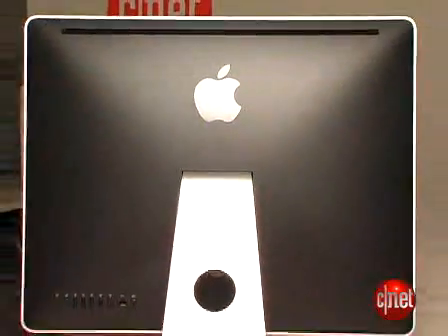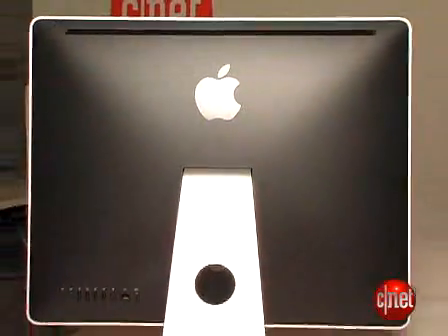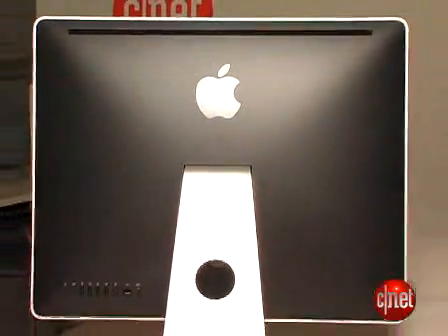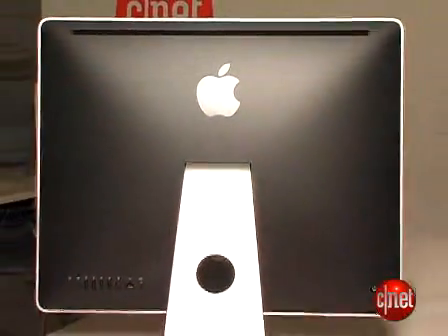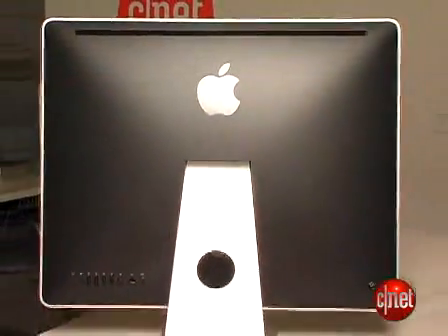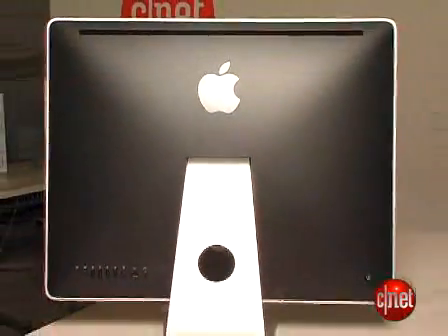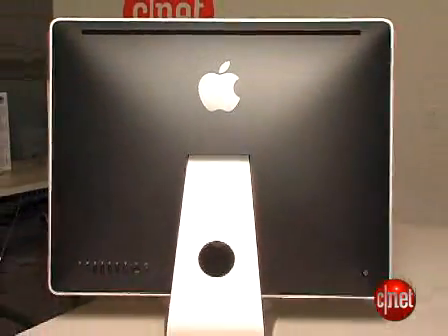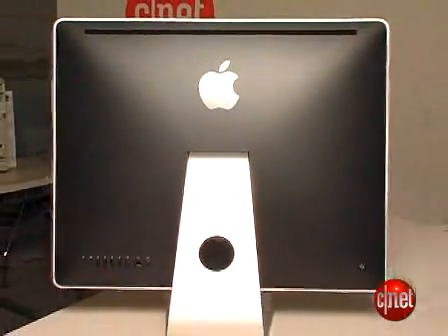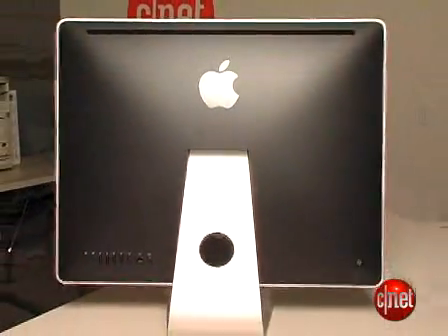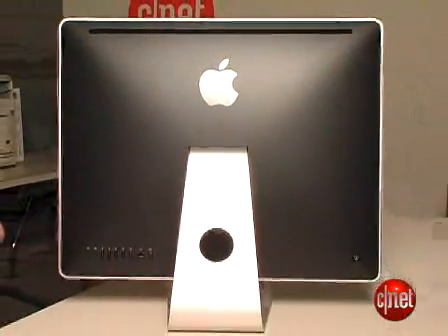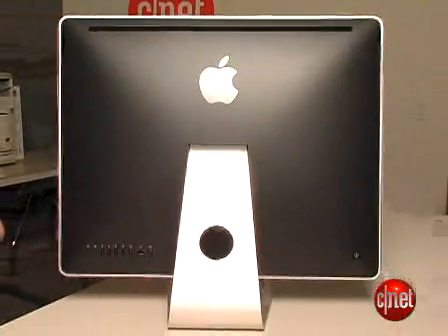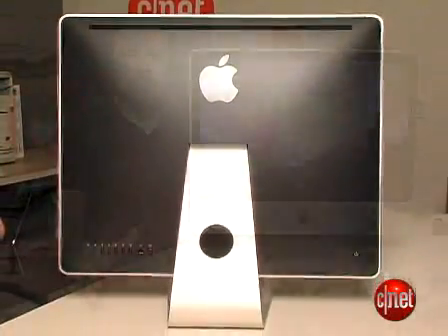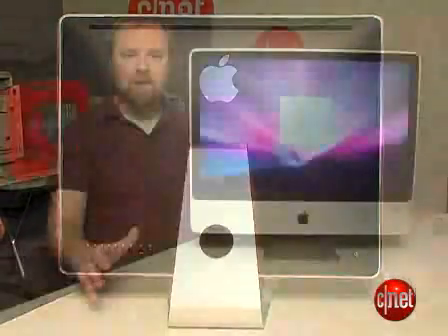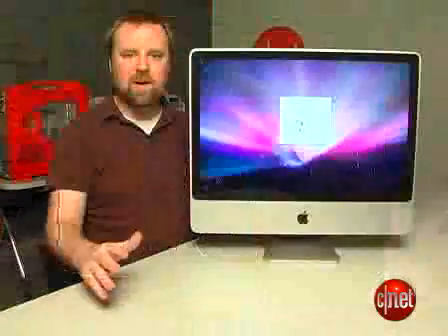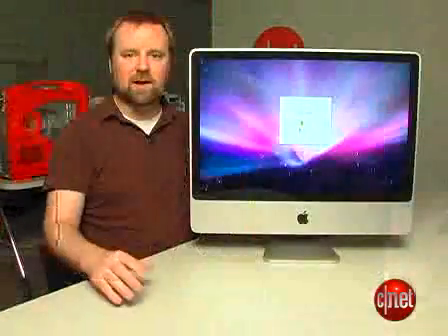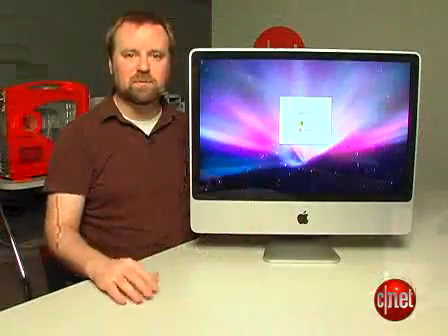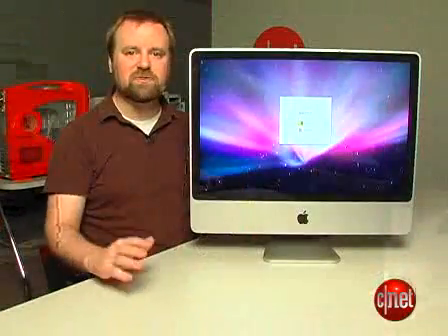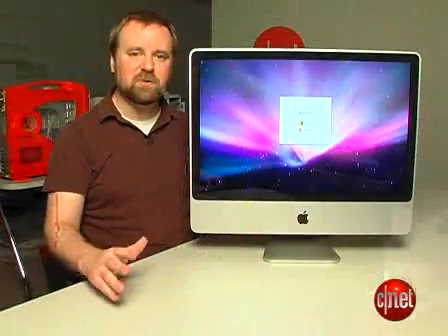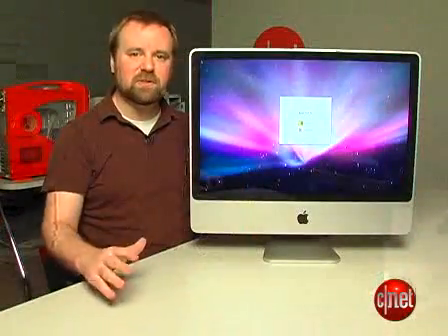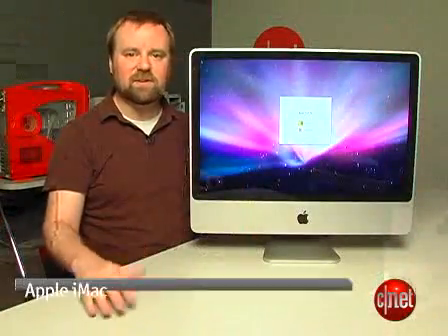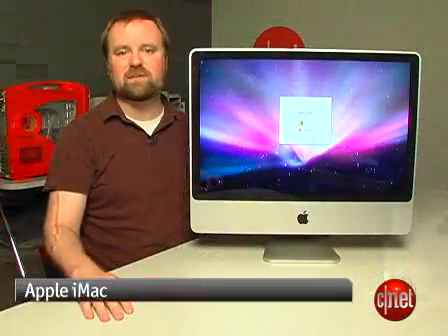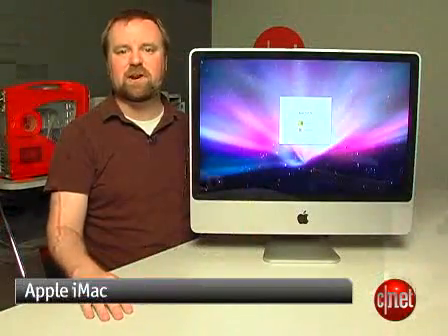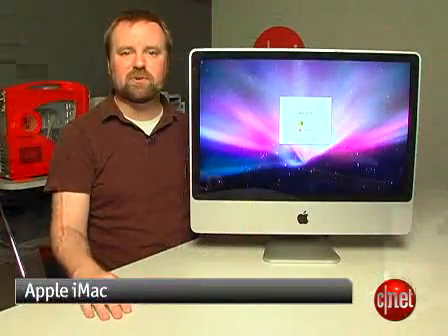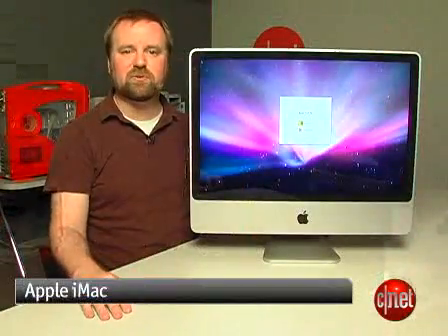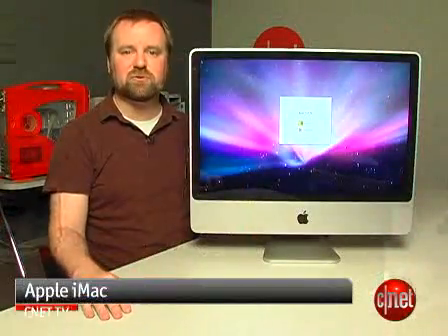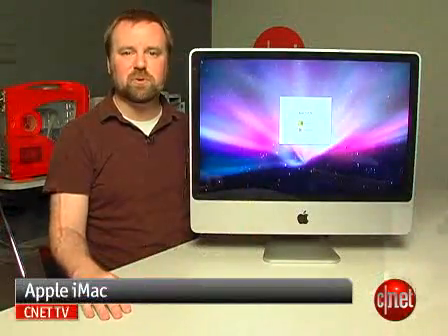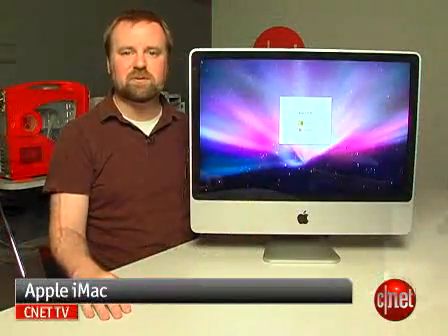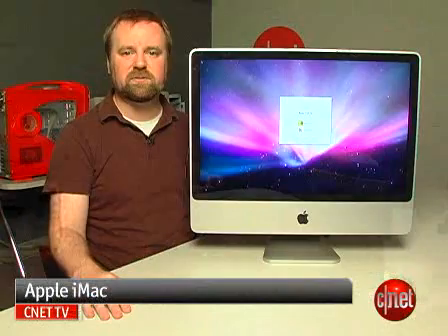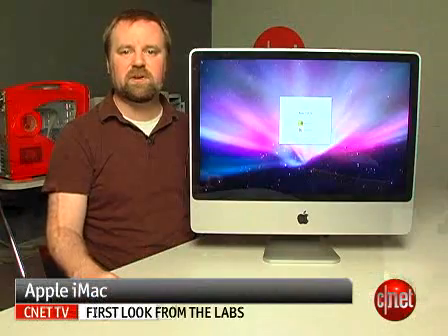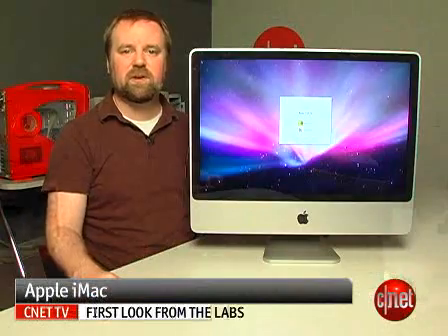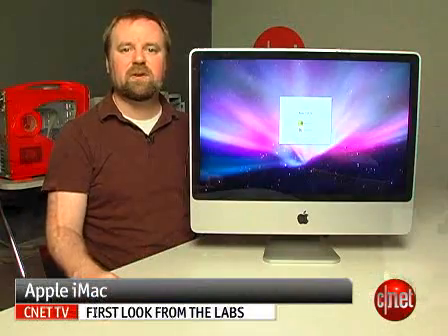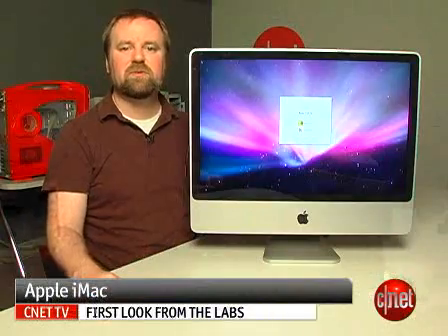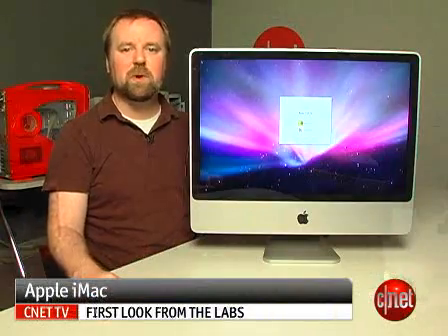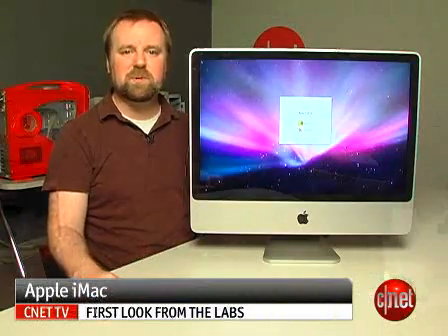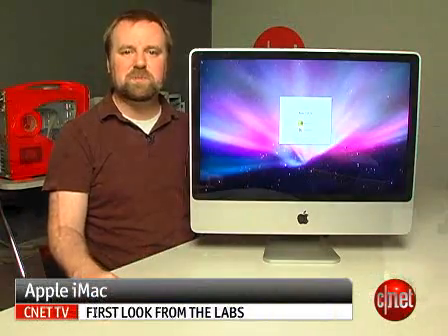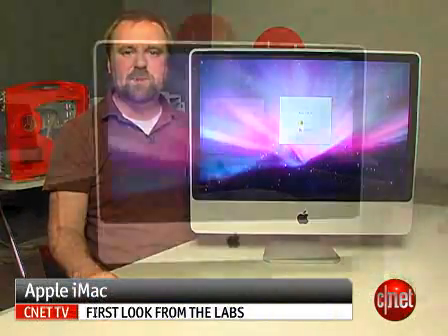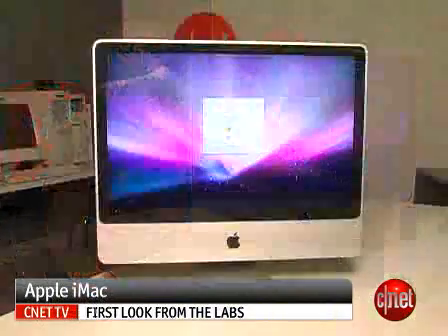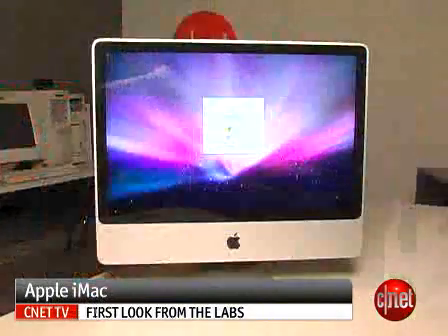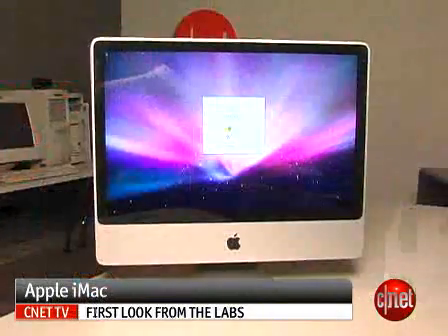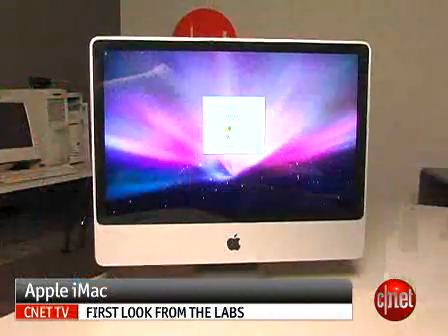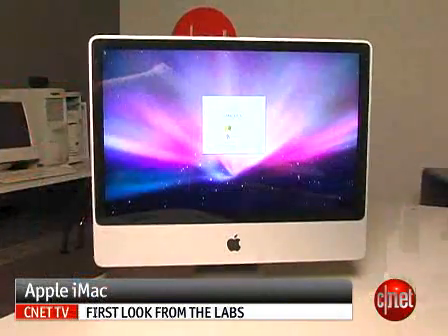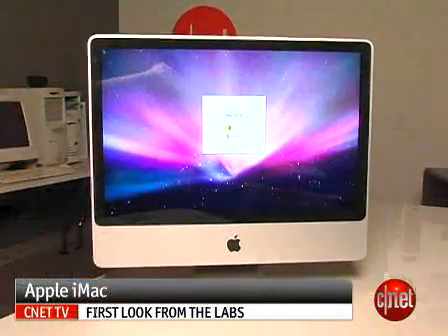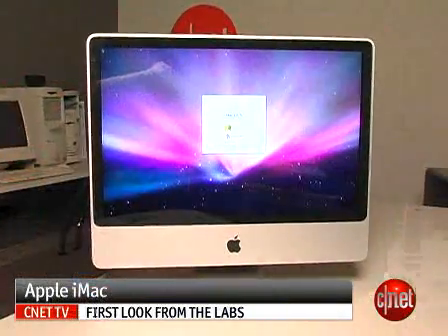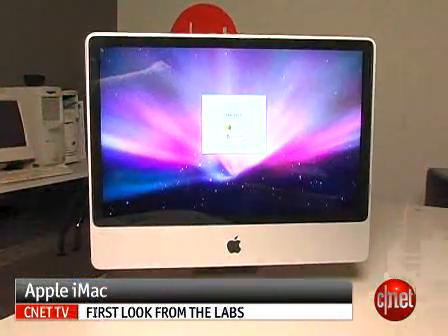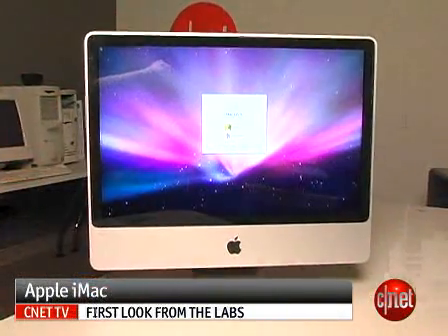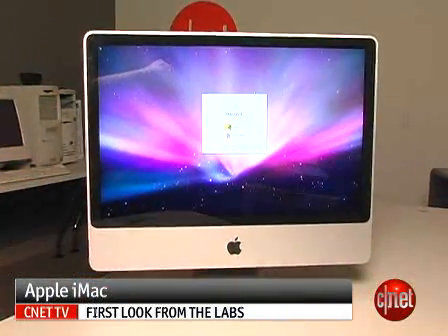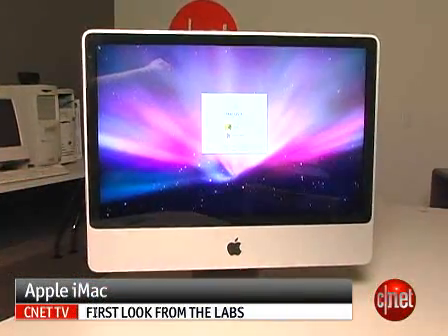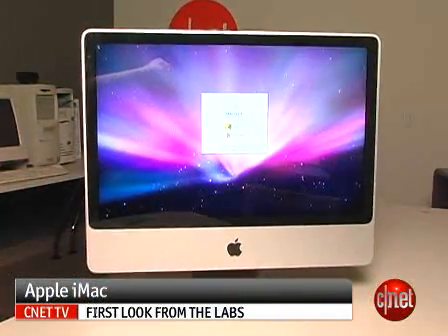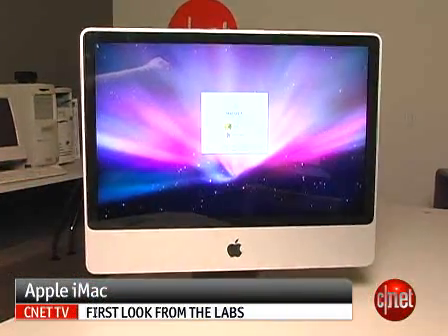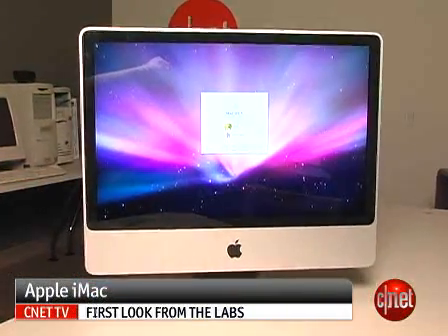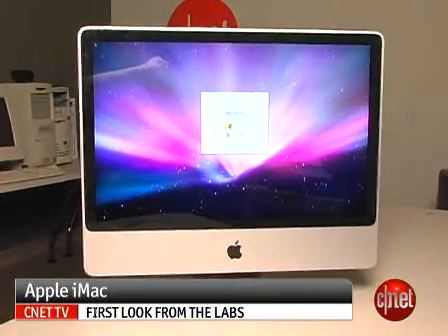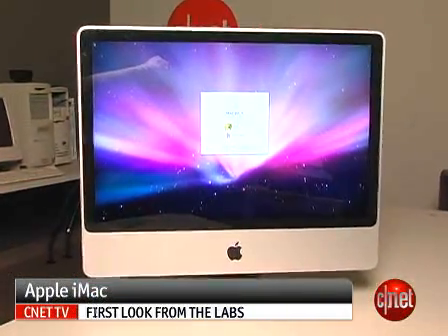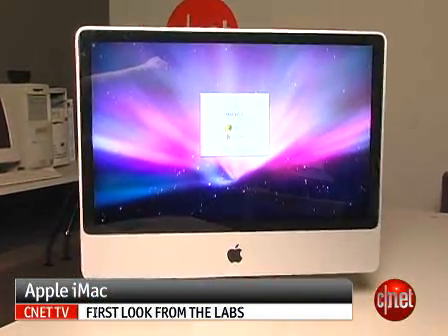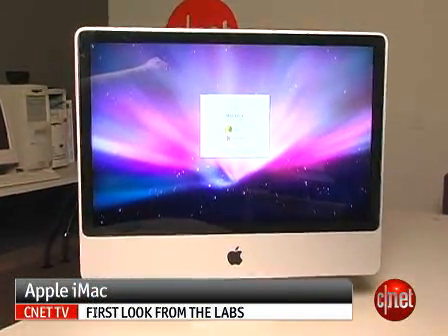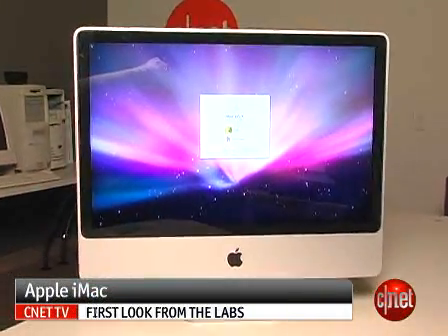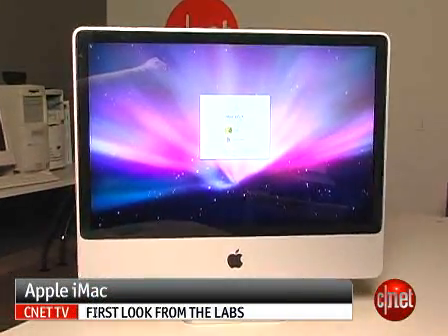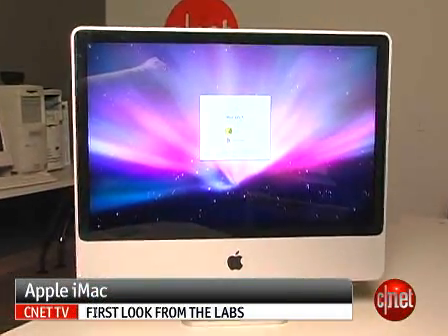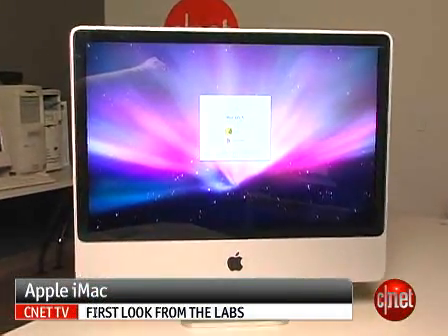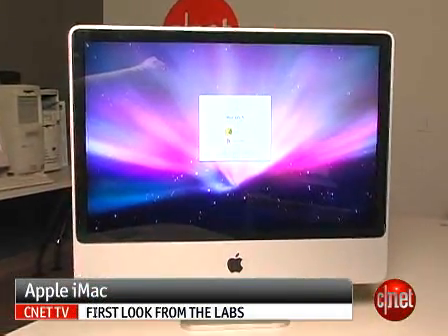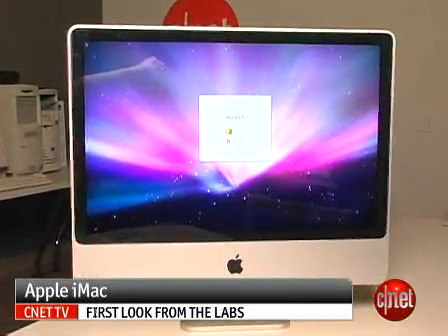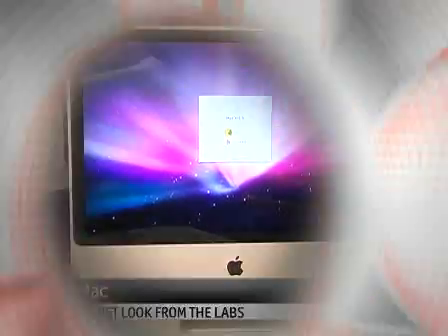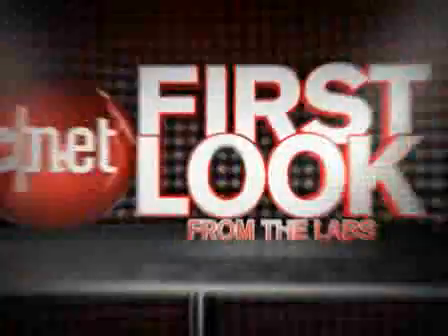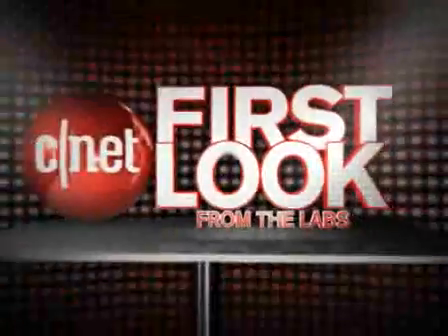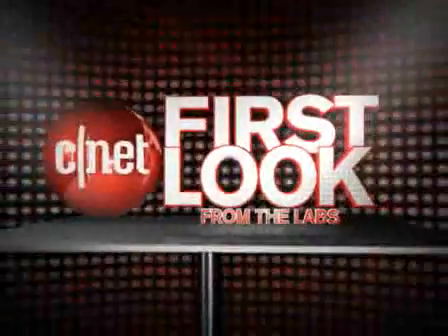So all in all, we still love this iMac and we still think it's an editor's choice. I'm Rich Brown, and this is the Apple iMac 24-inch 2.8 GHz.